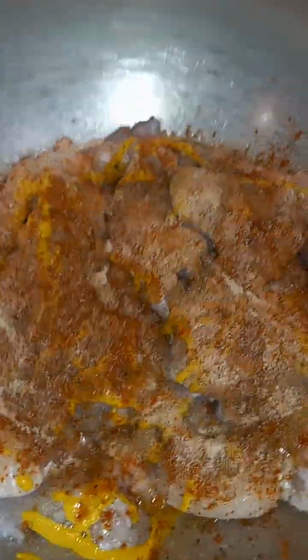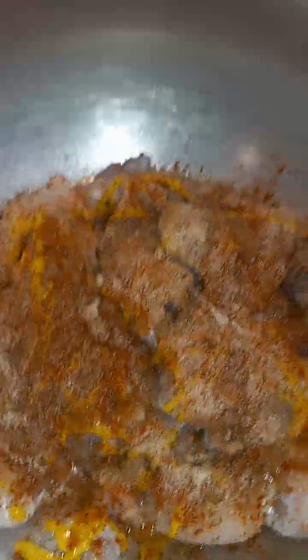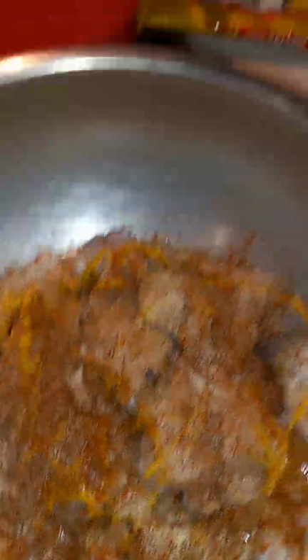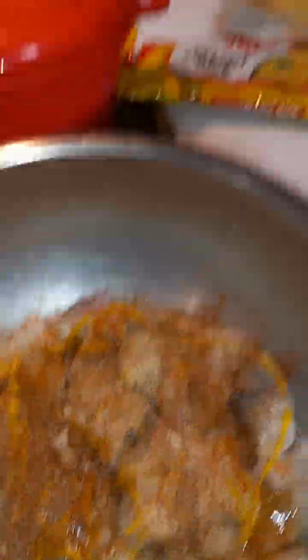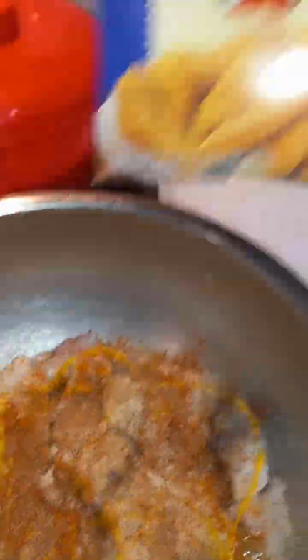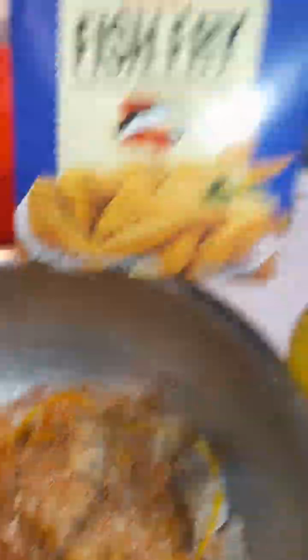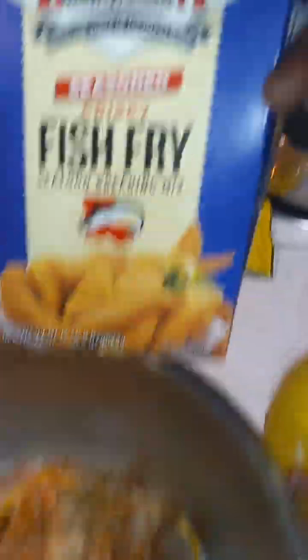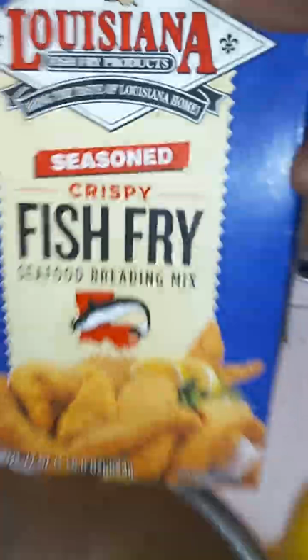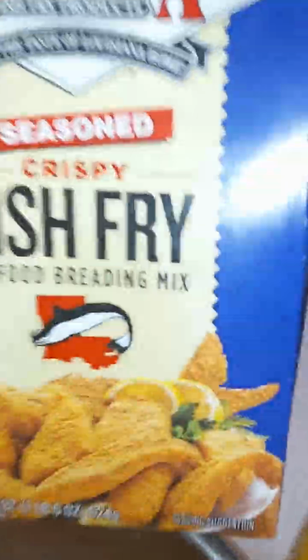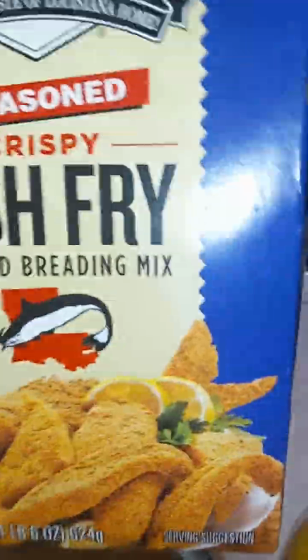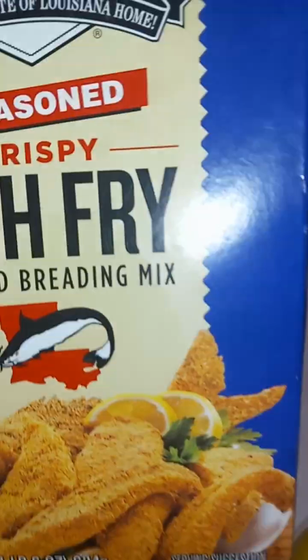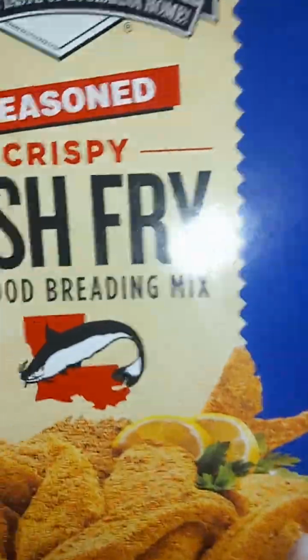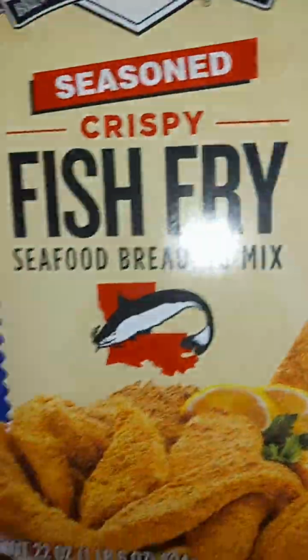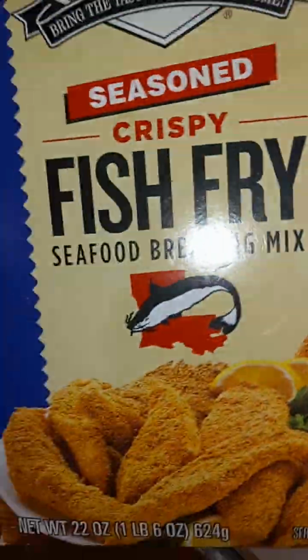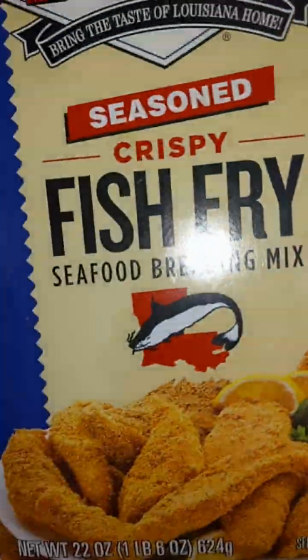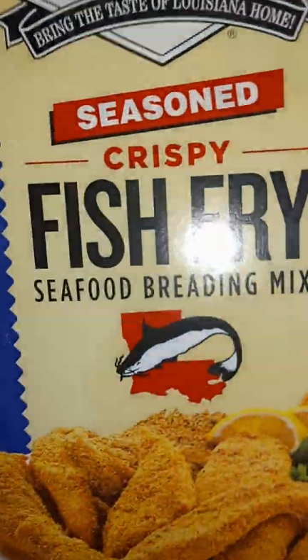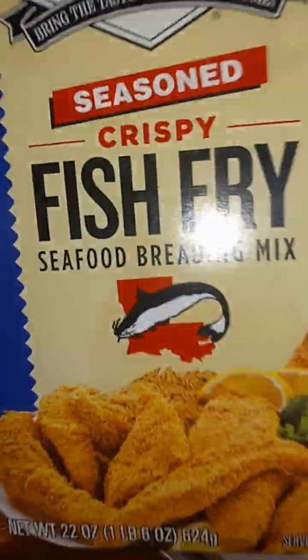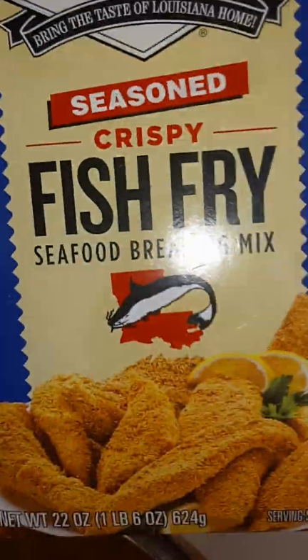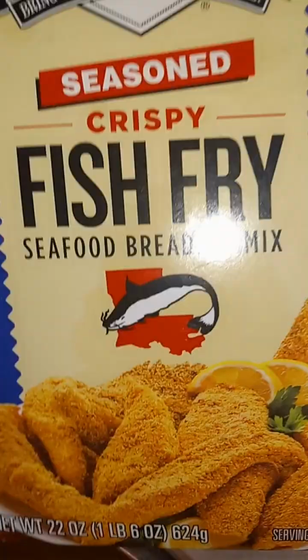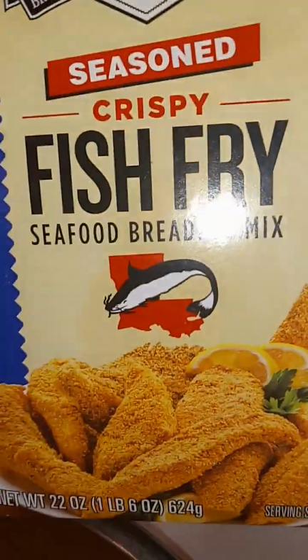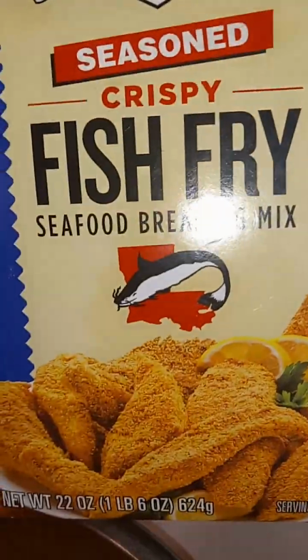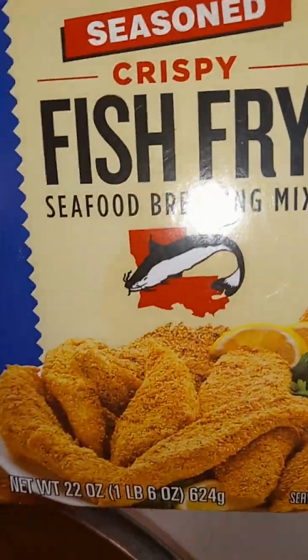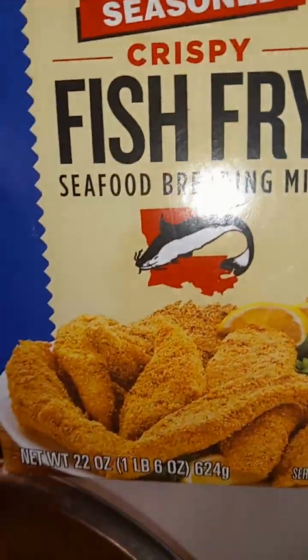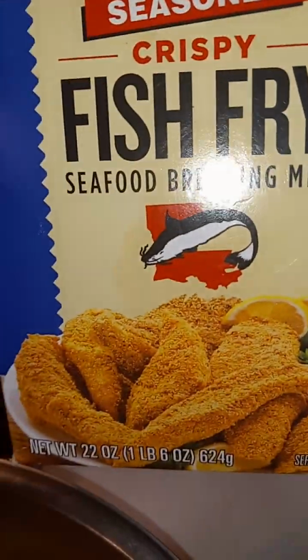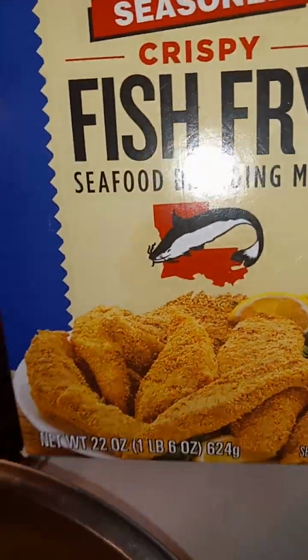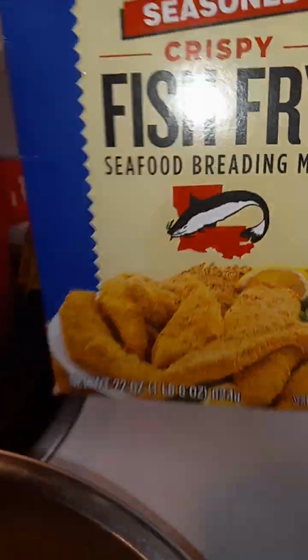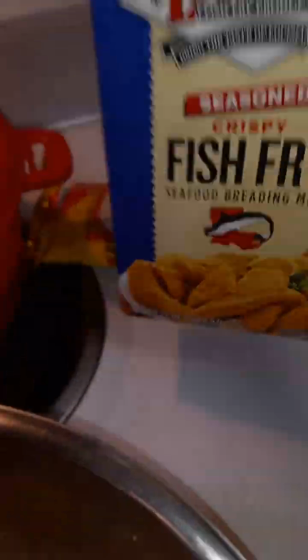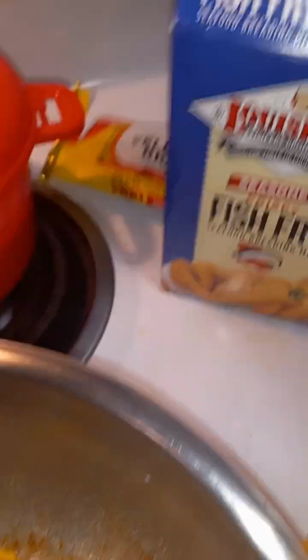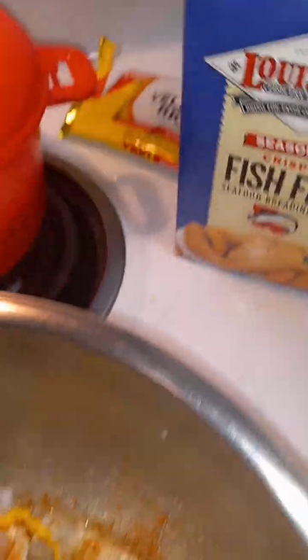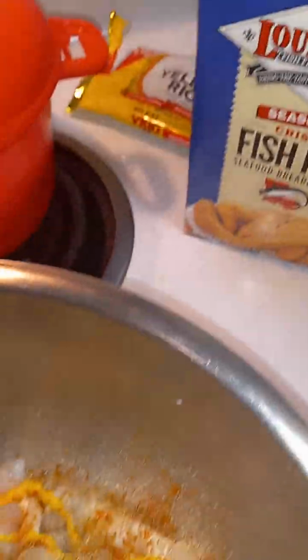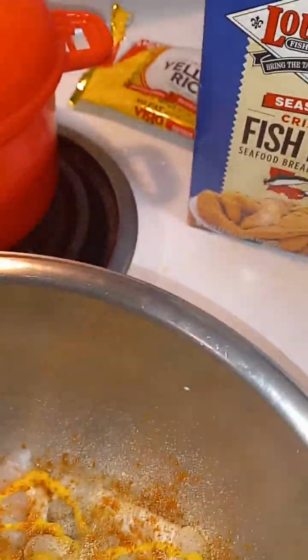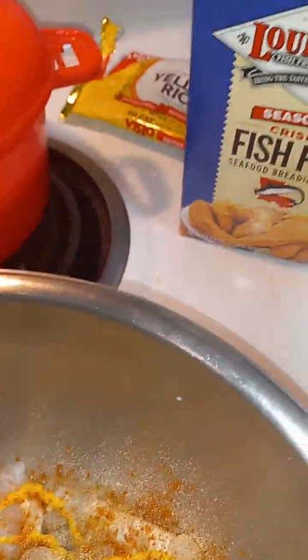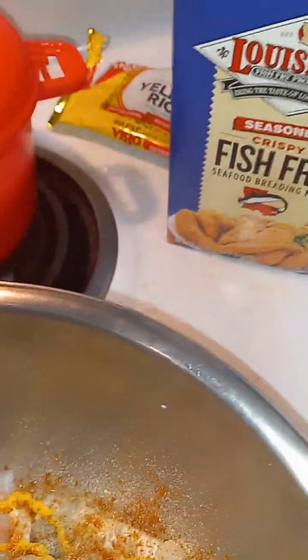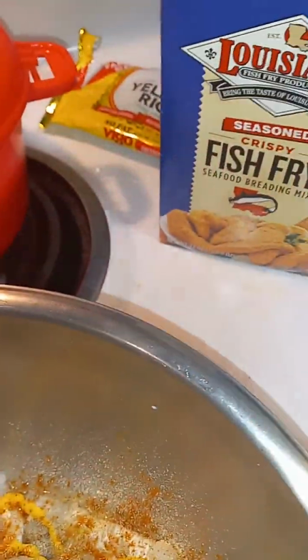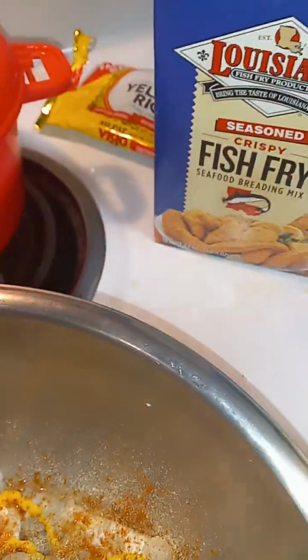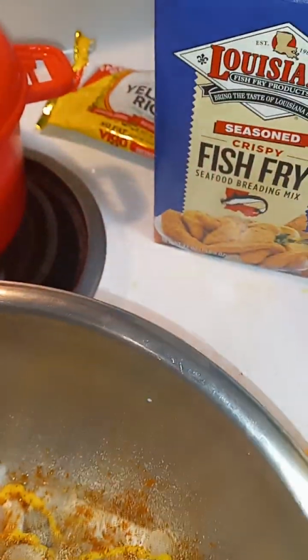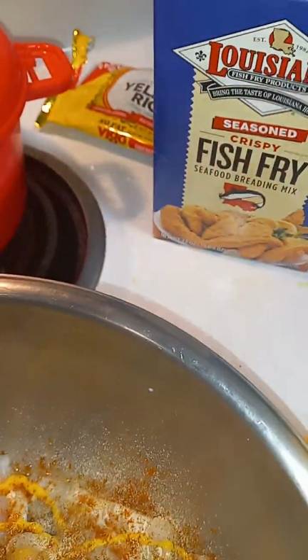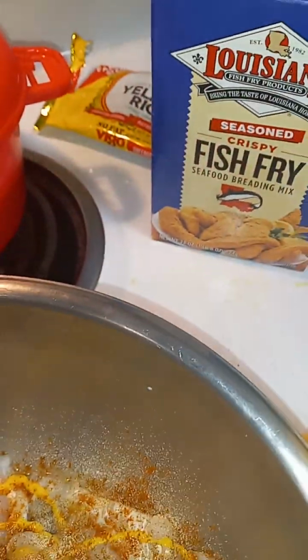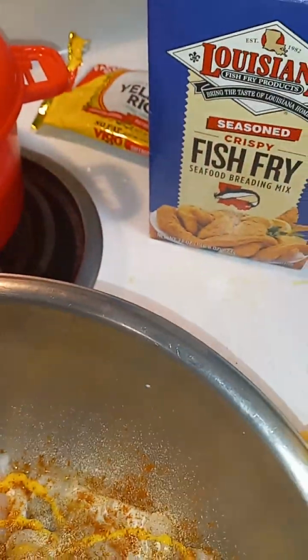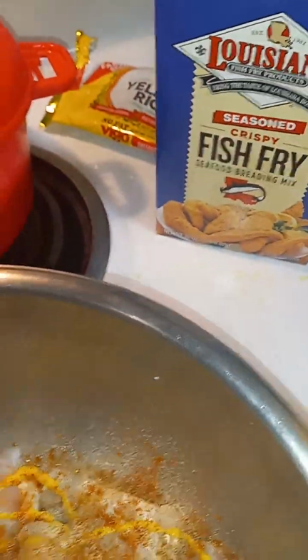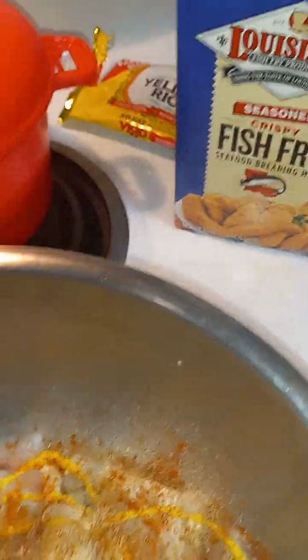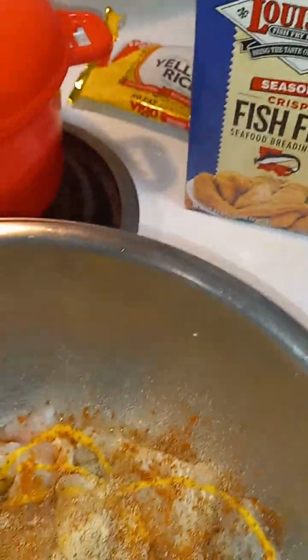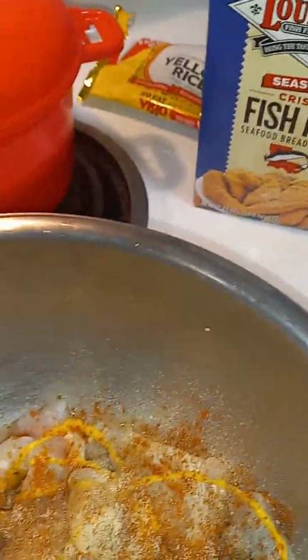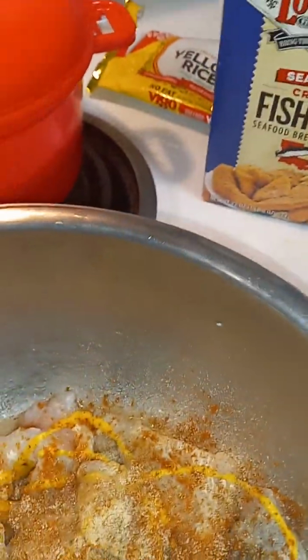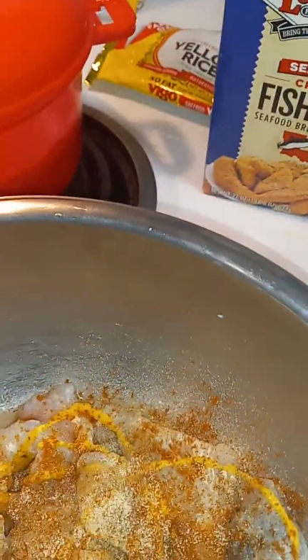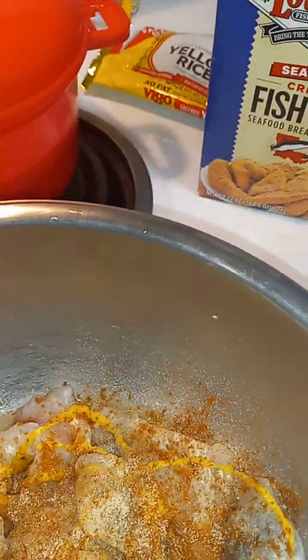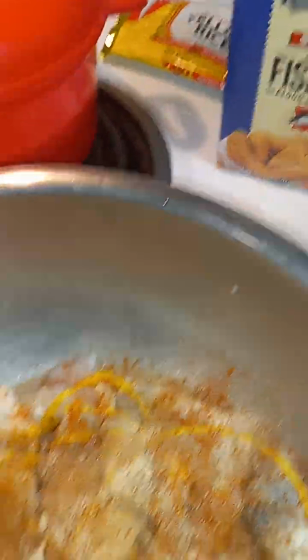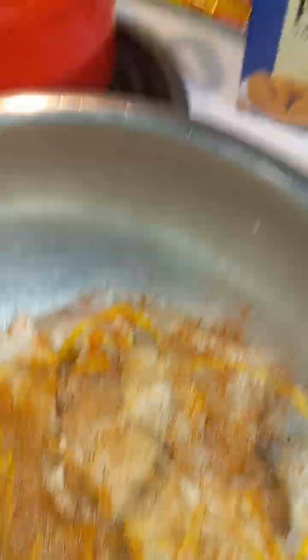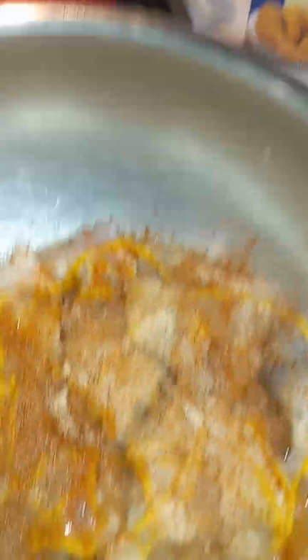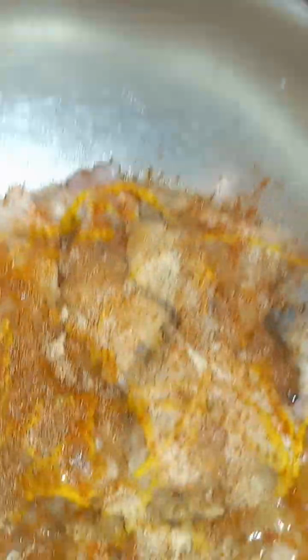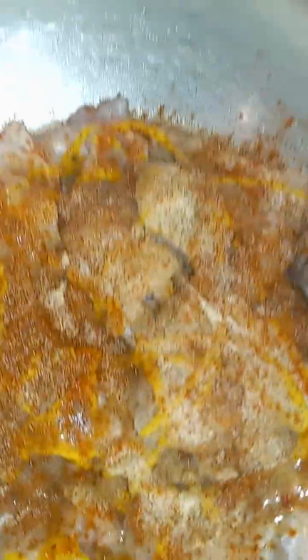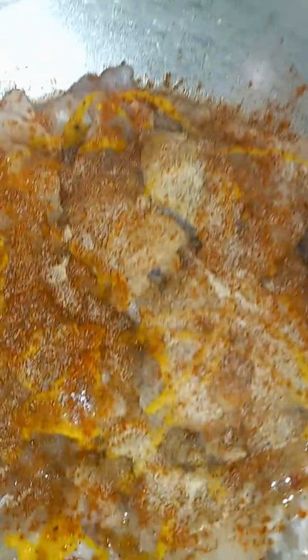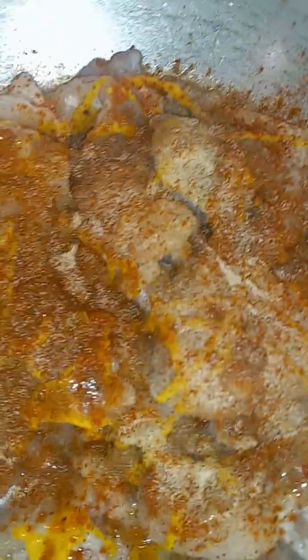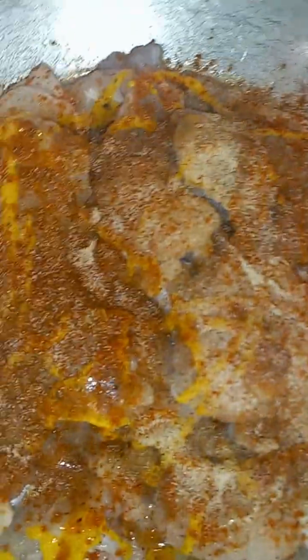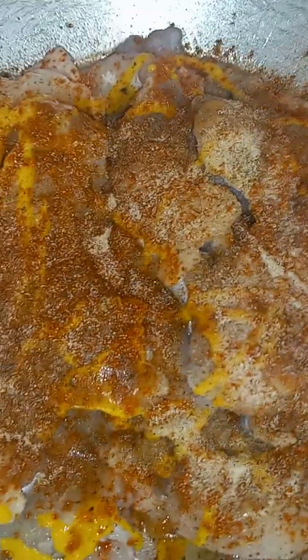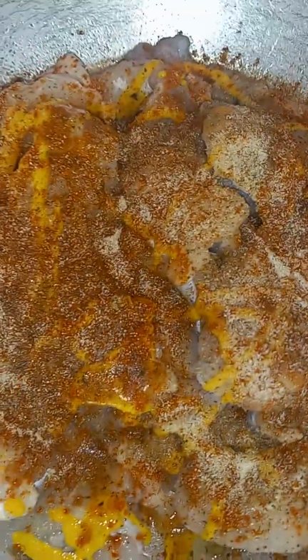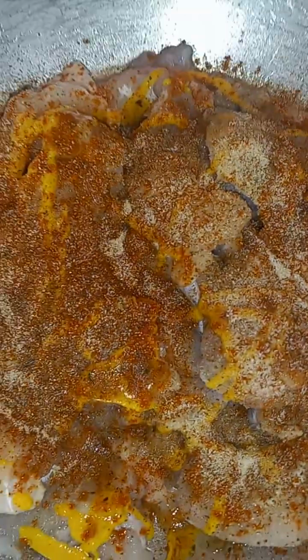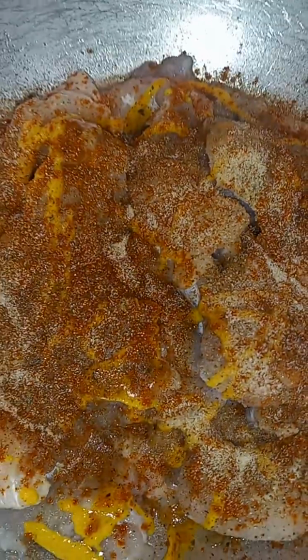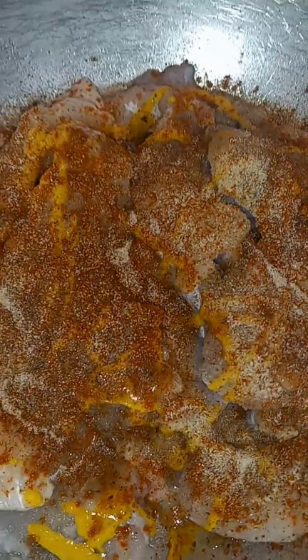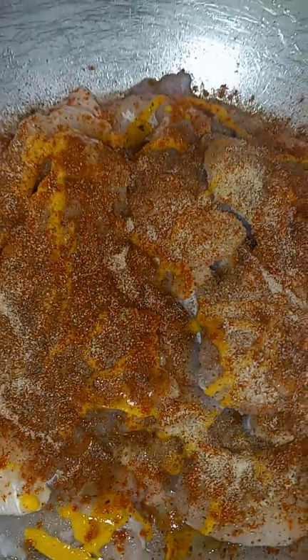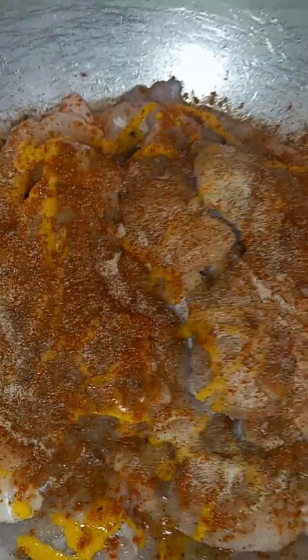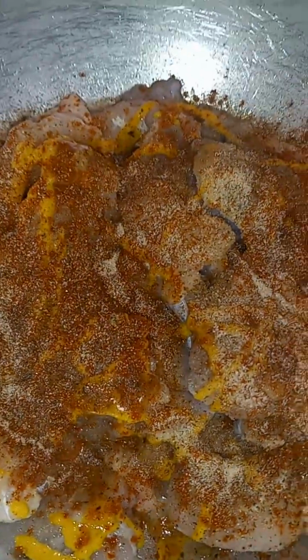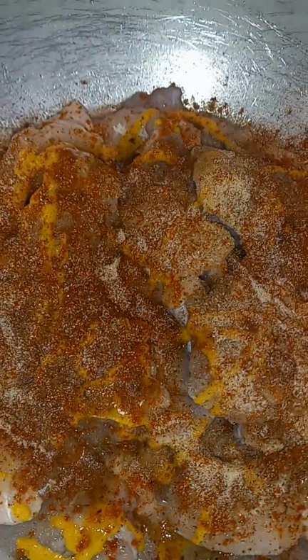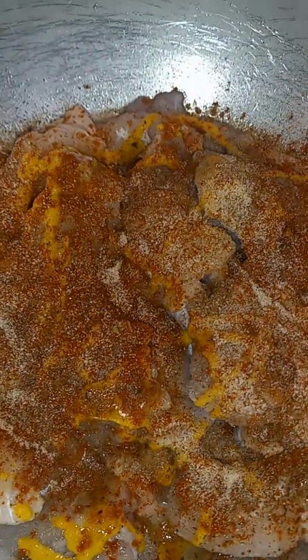Get my — toss it in that good old seasoning, y'all, with a little more flour. Check me out, y'all.